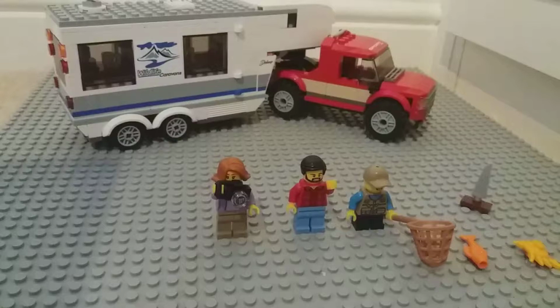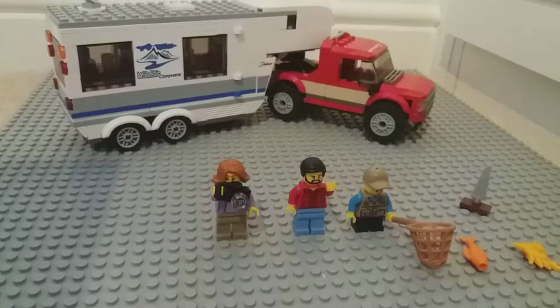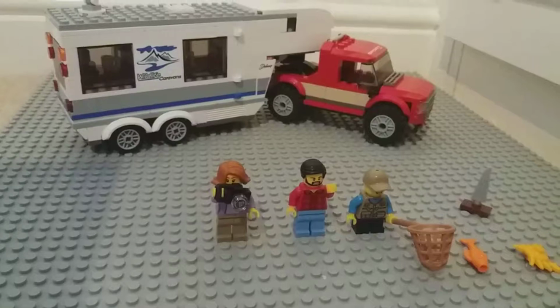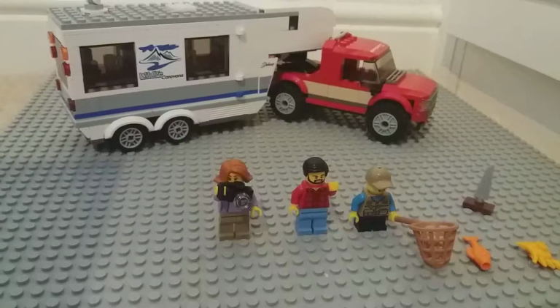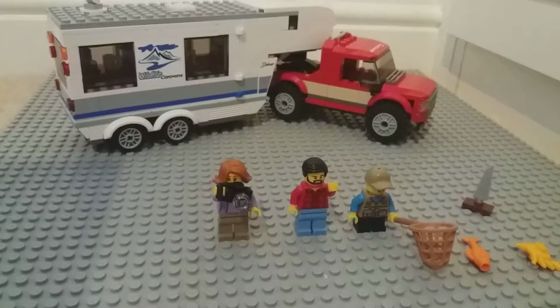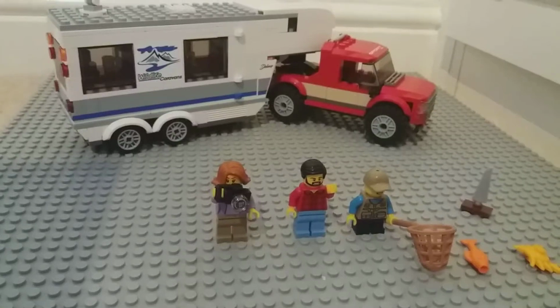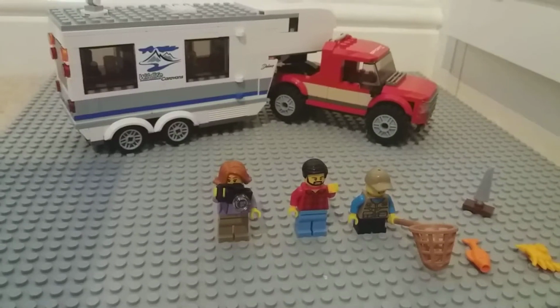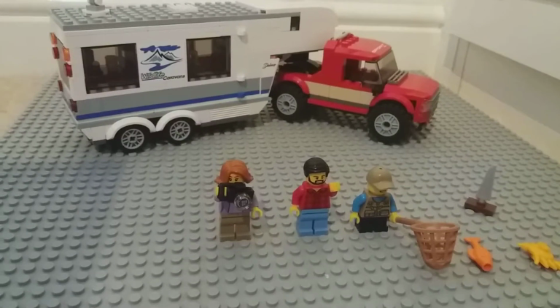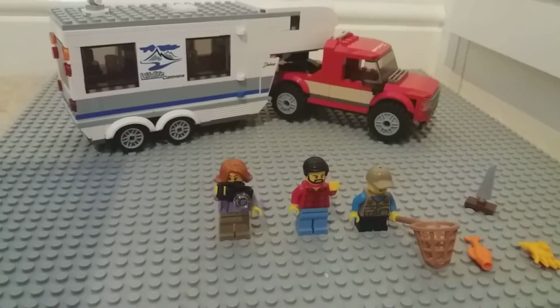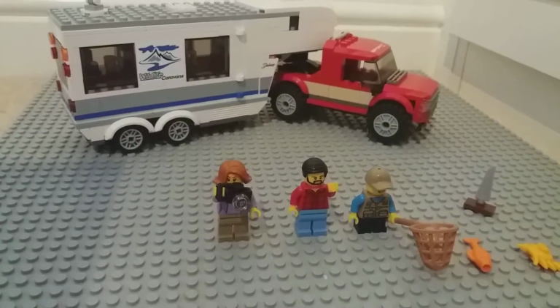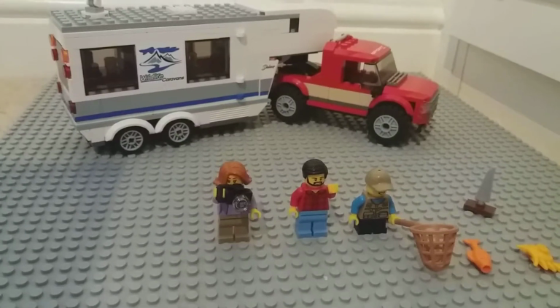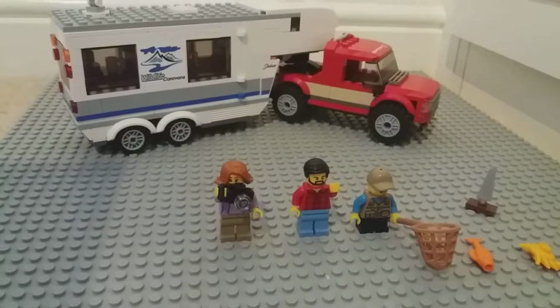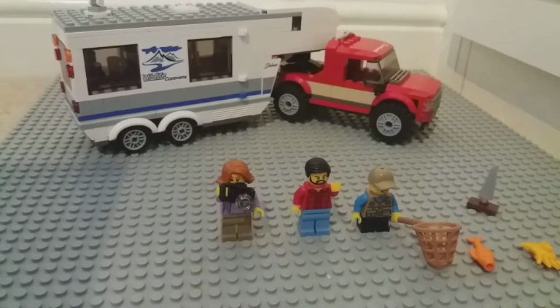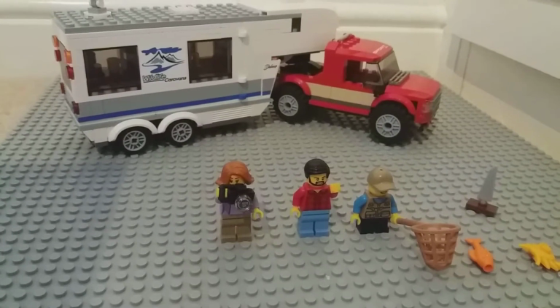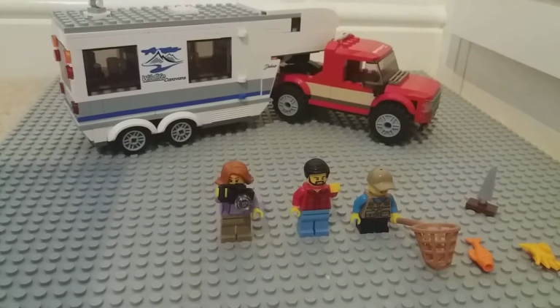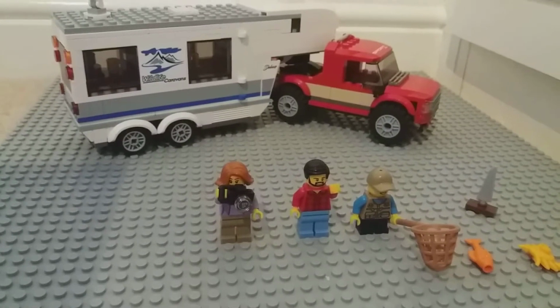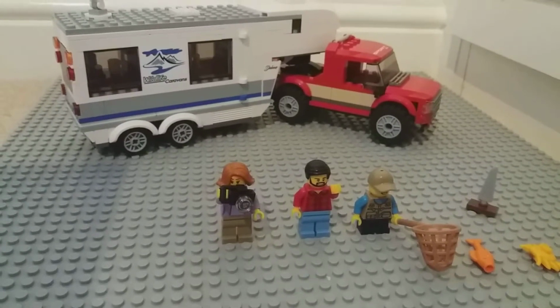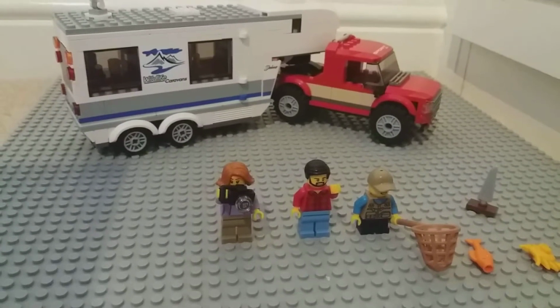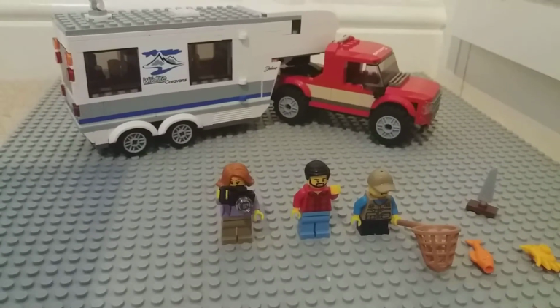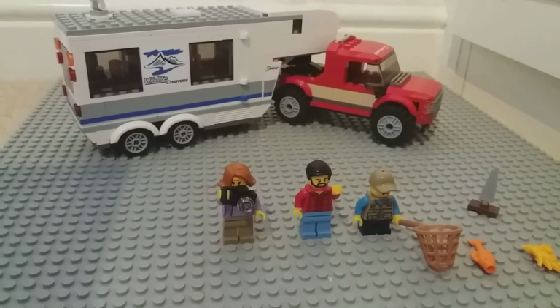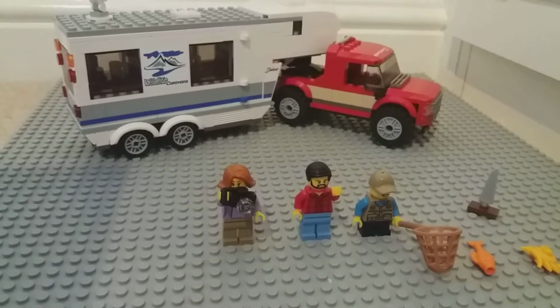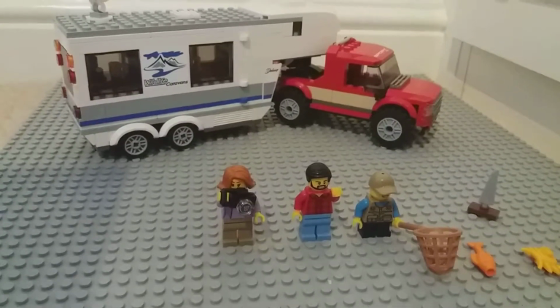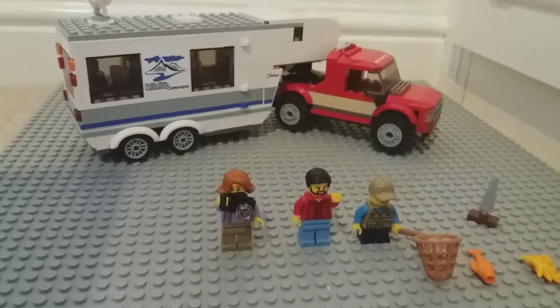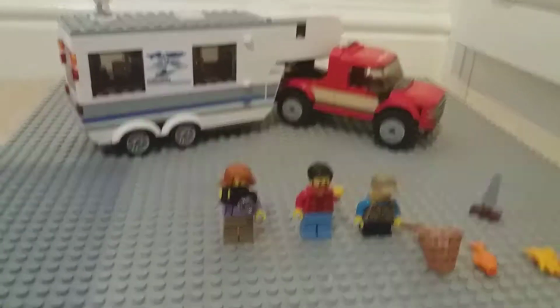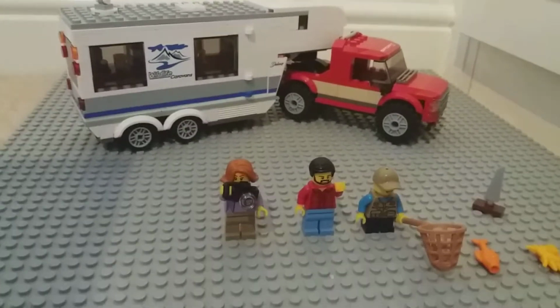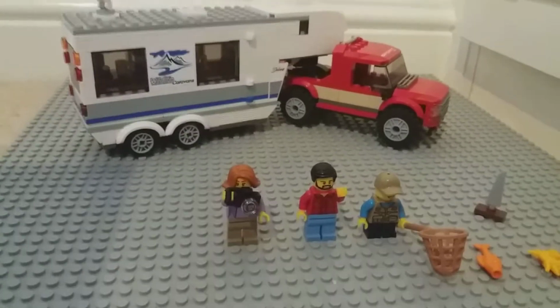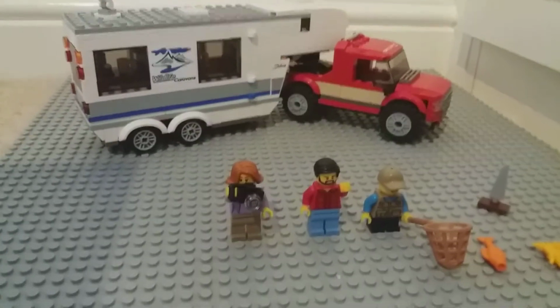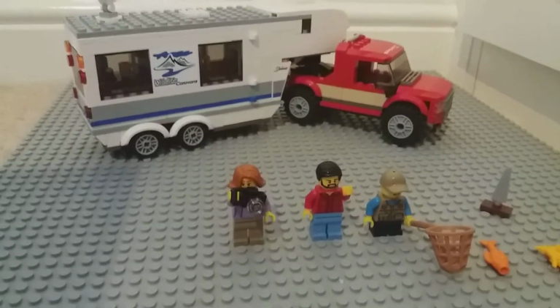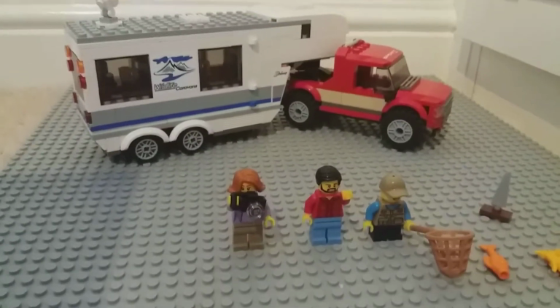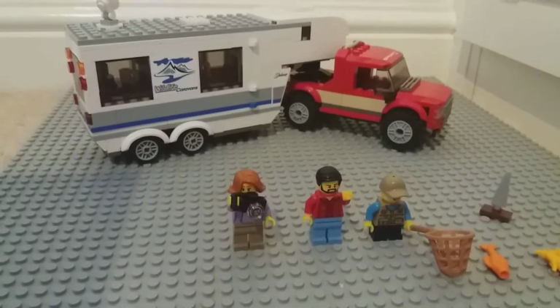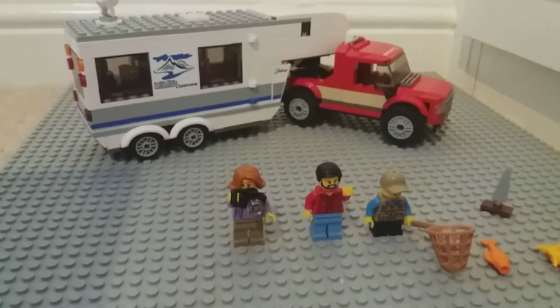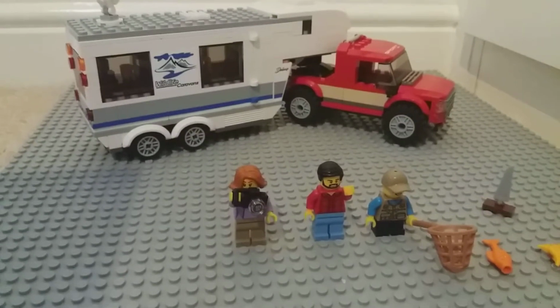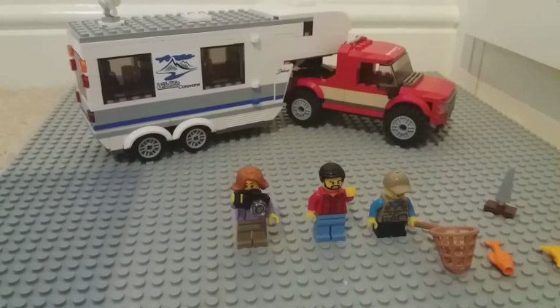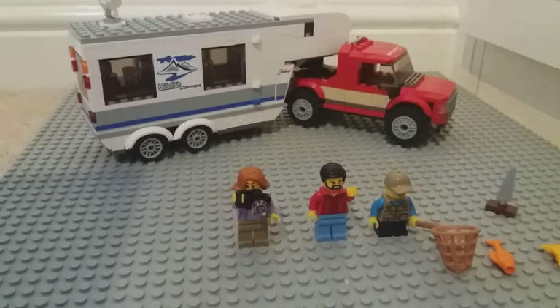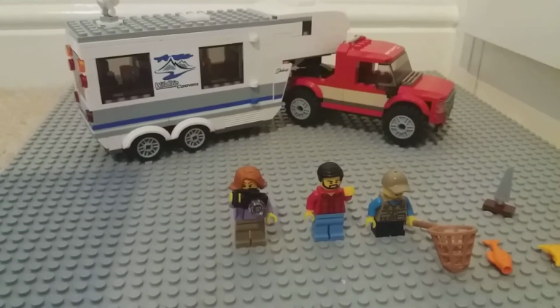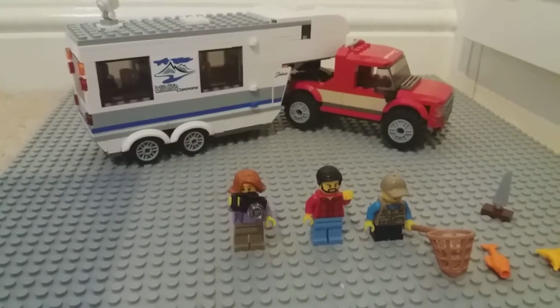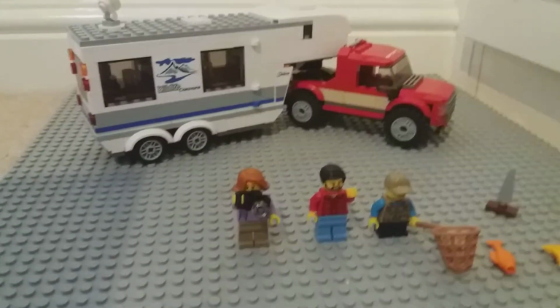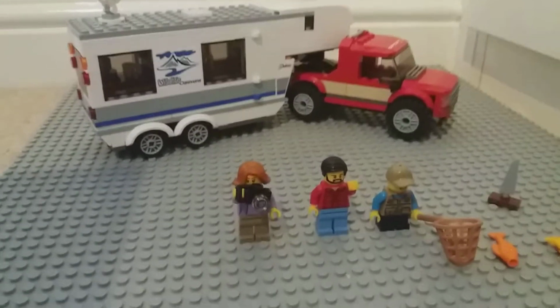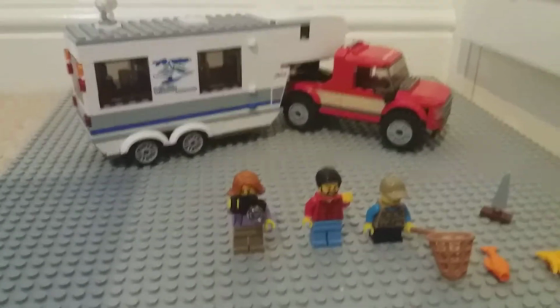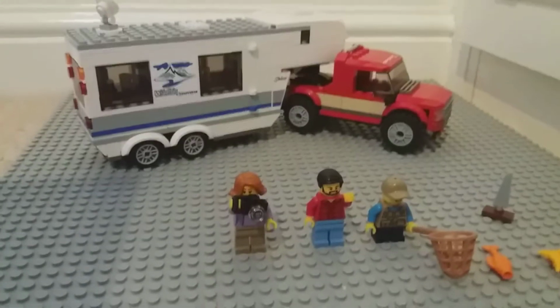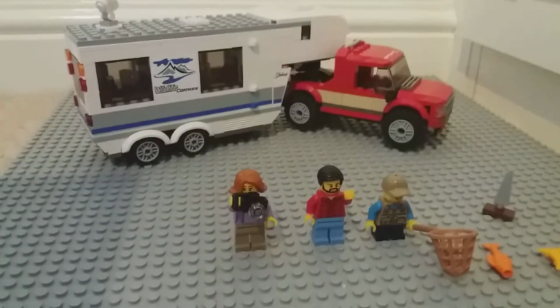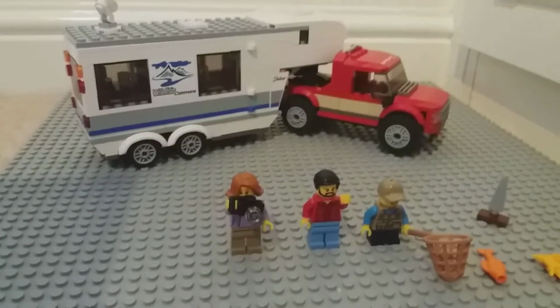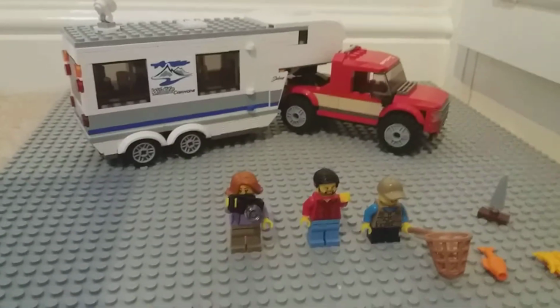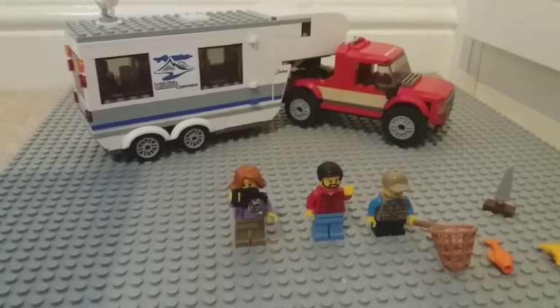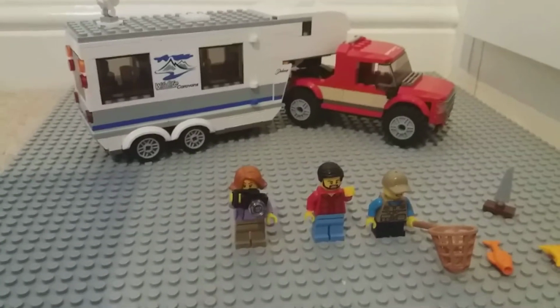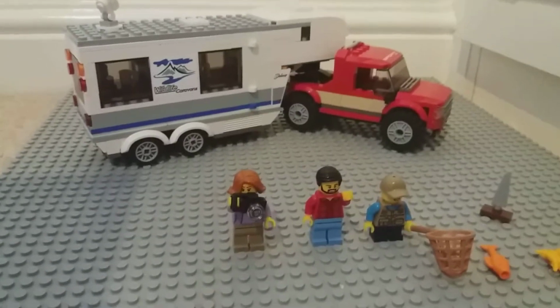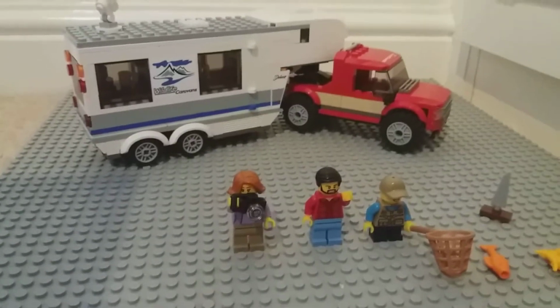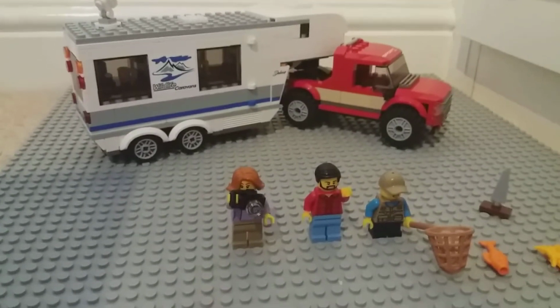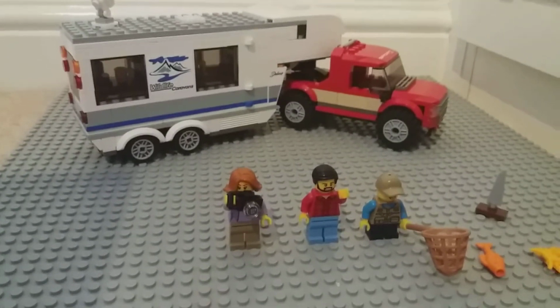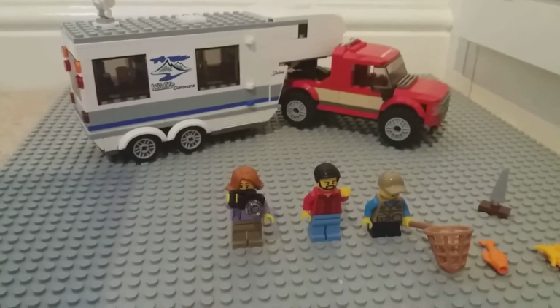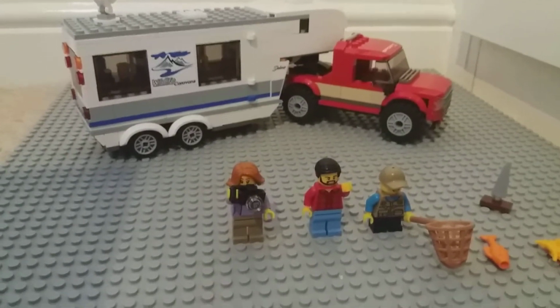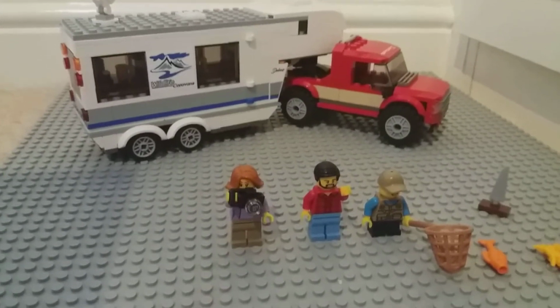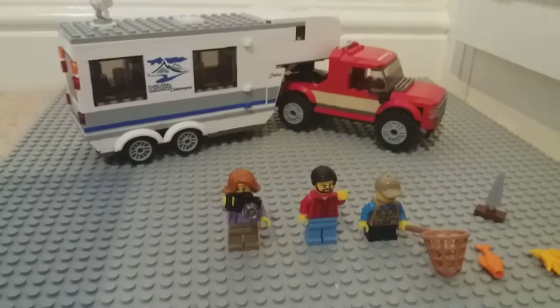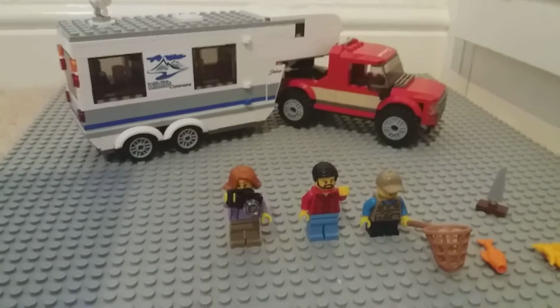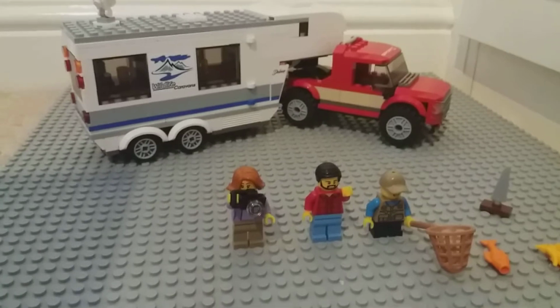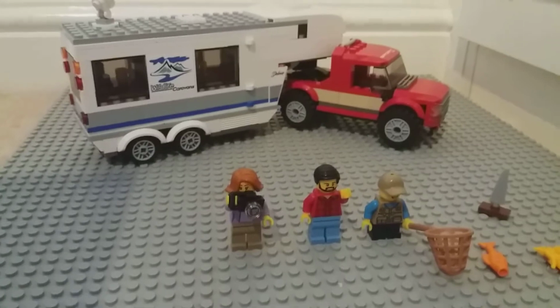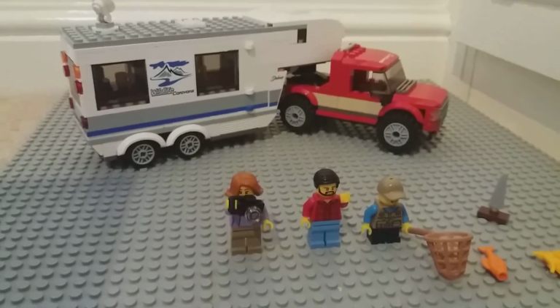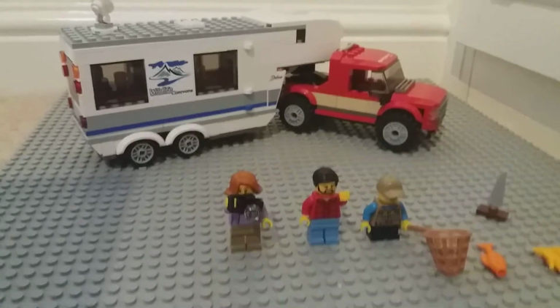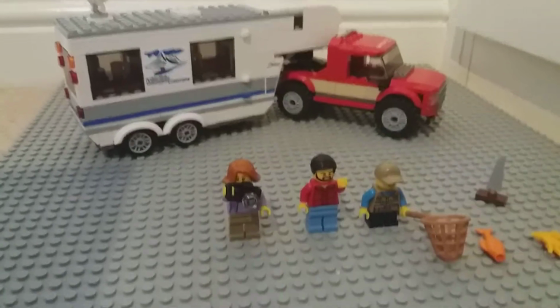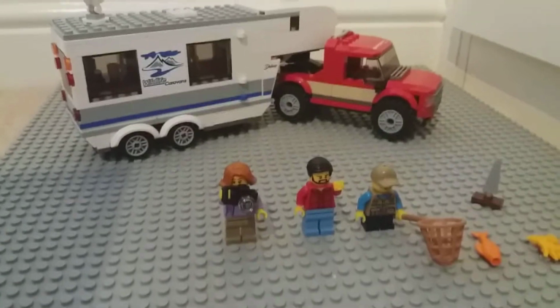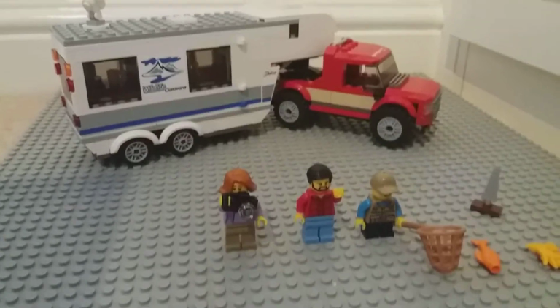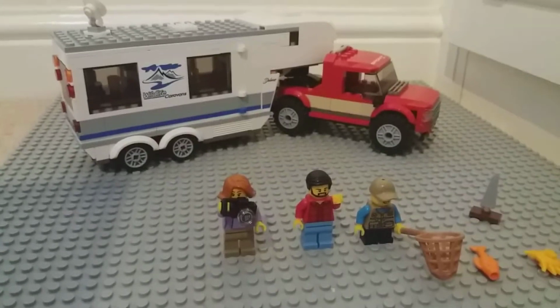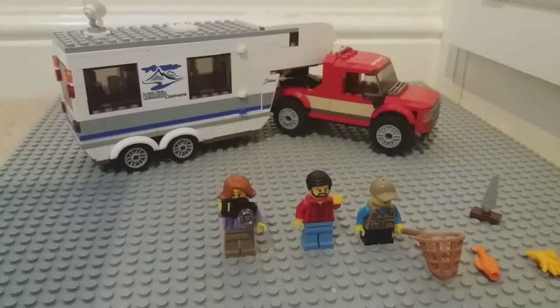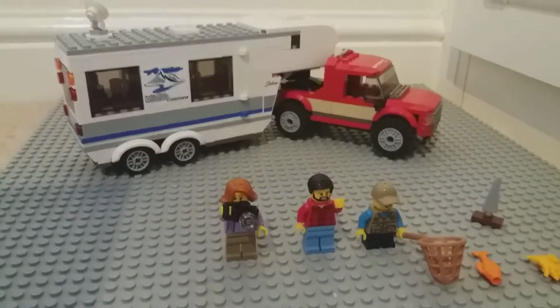Hello everybody. In today's video I'm going to be reviewing the LEGO City Caravan 60182.